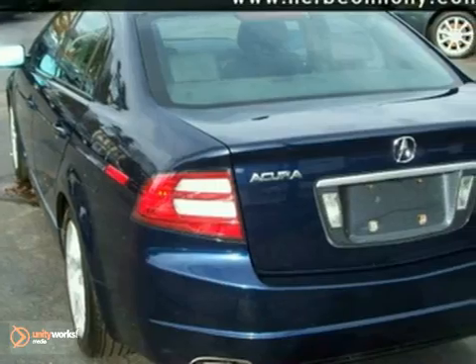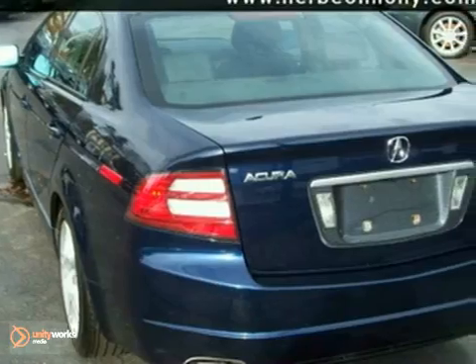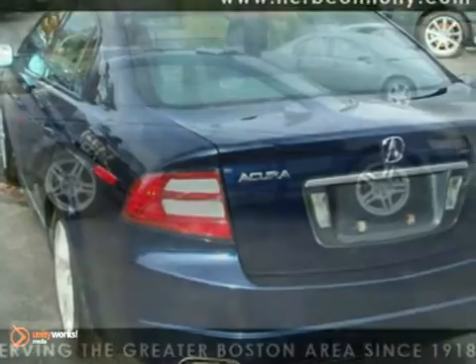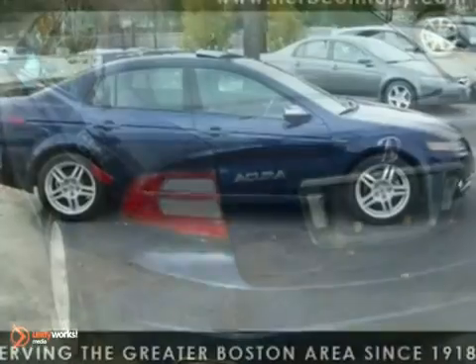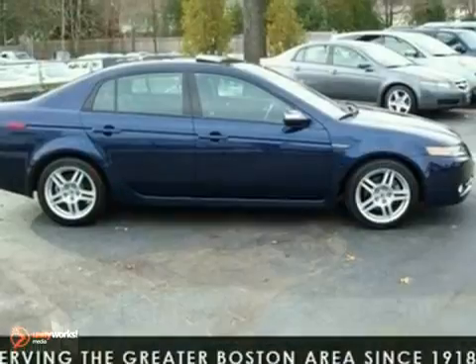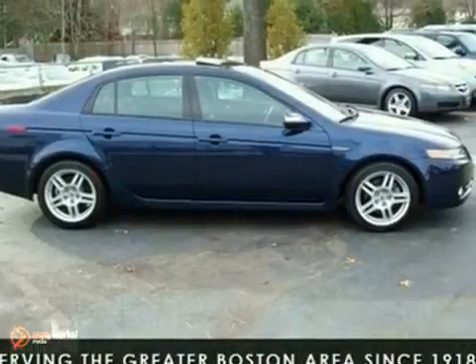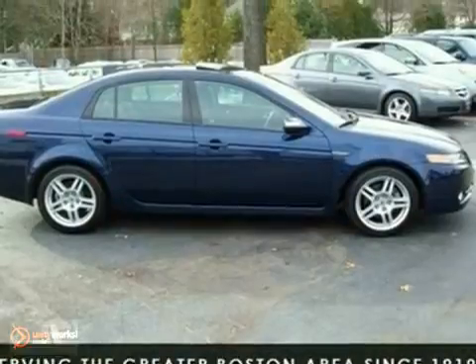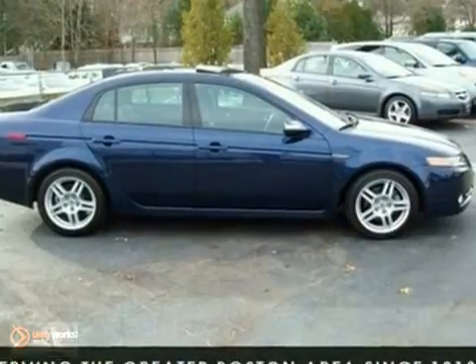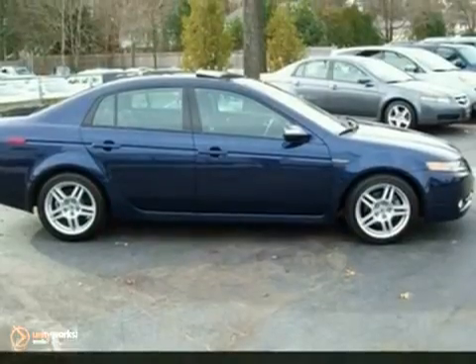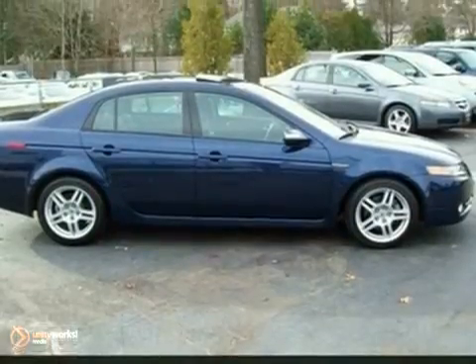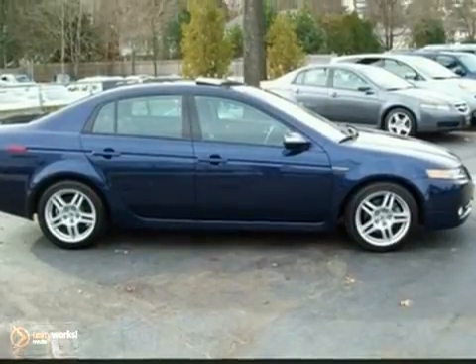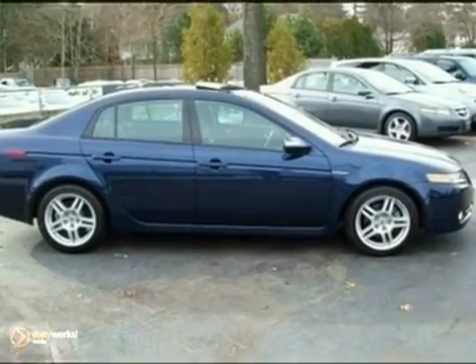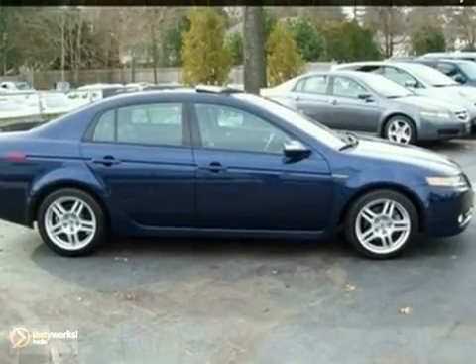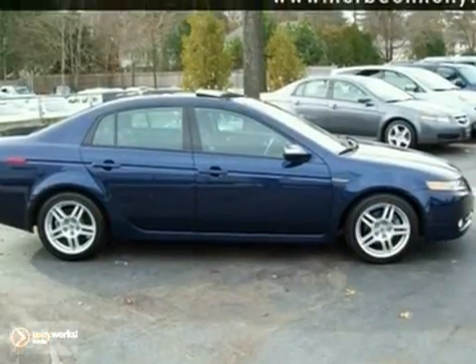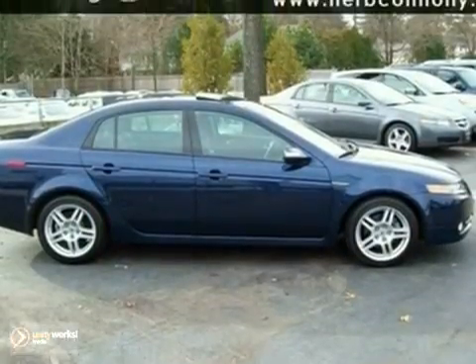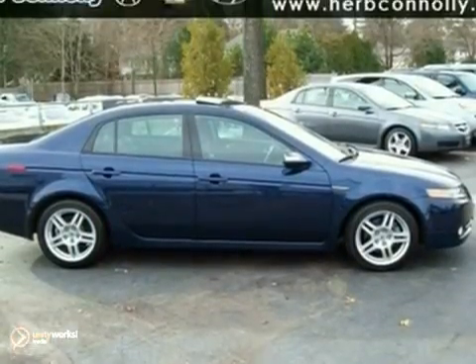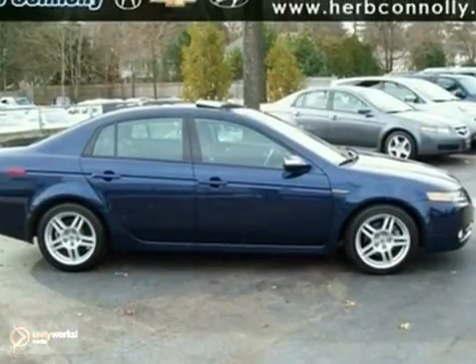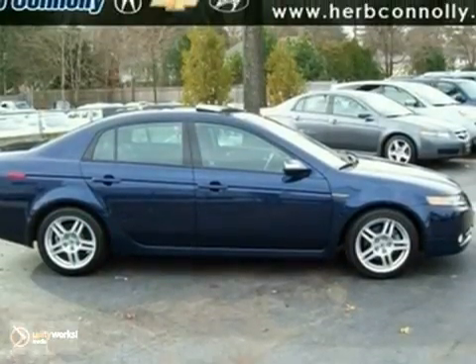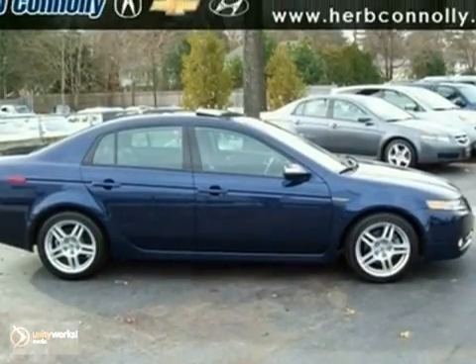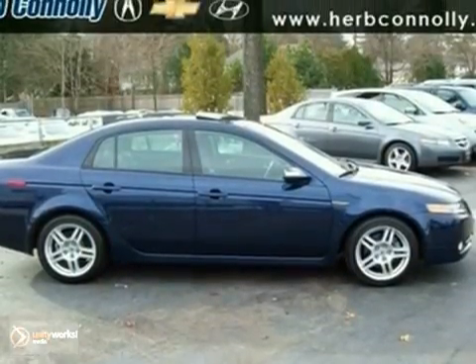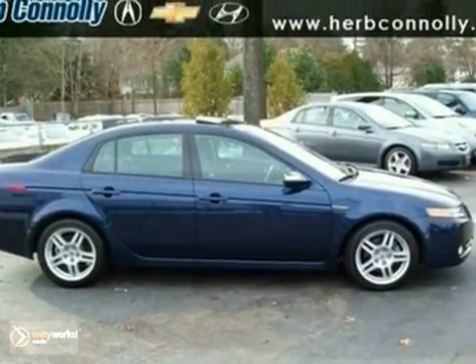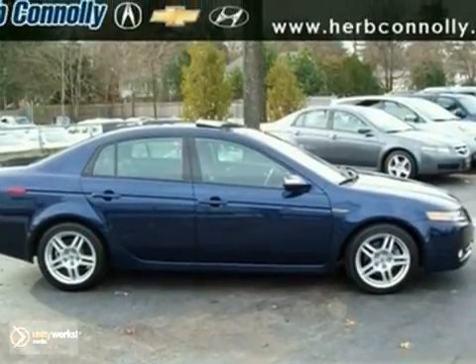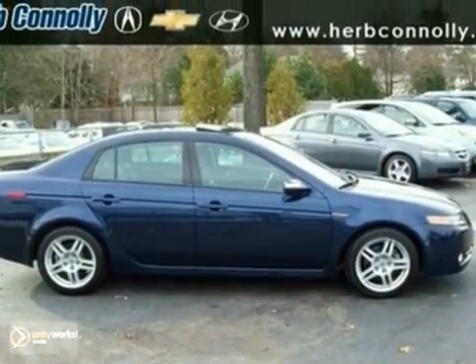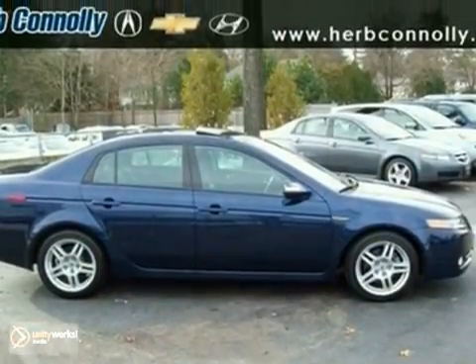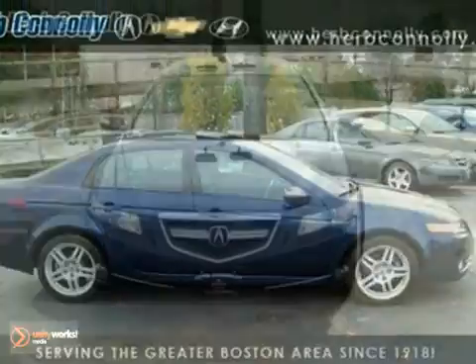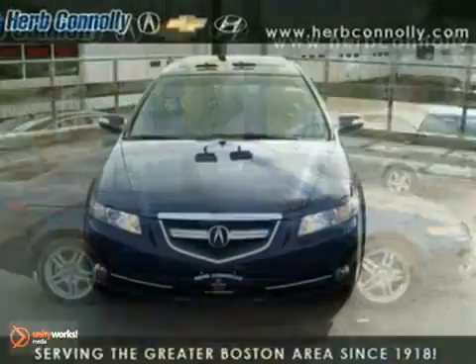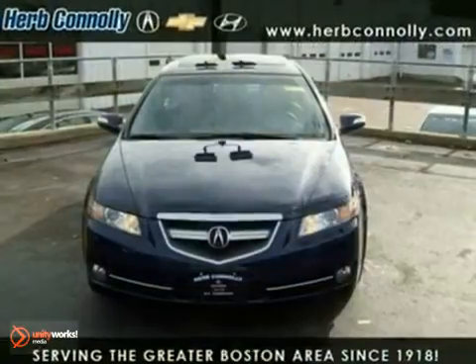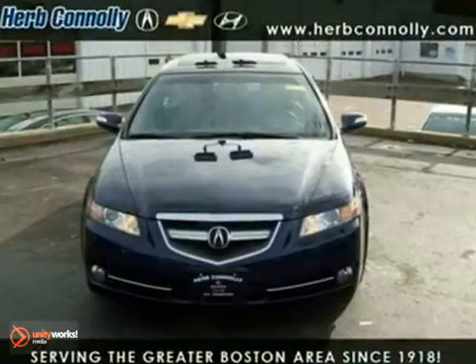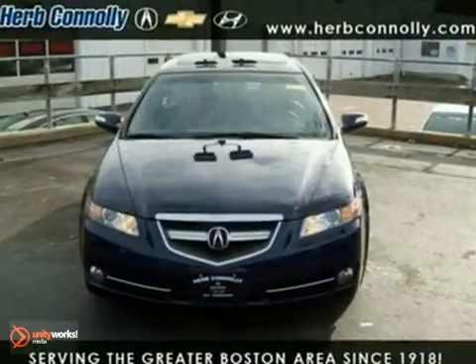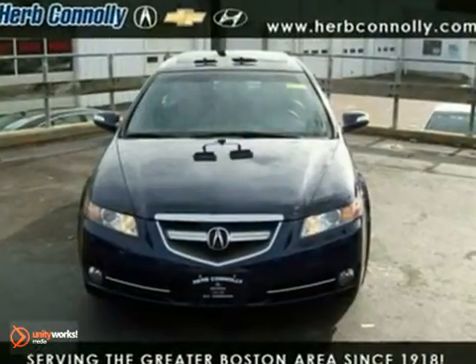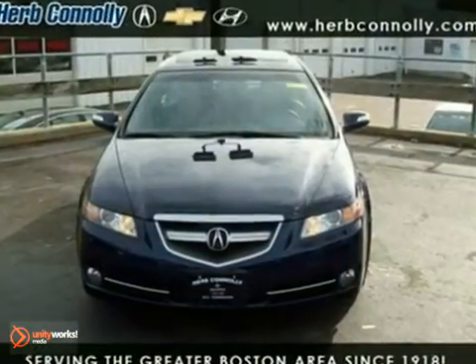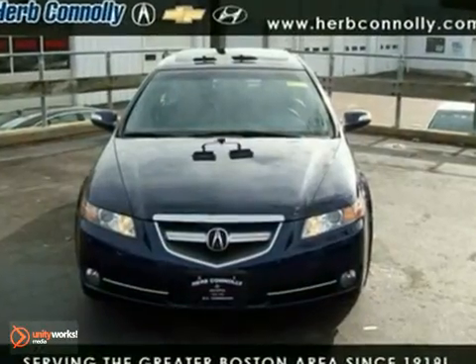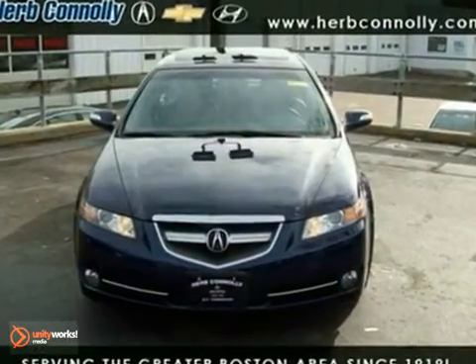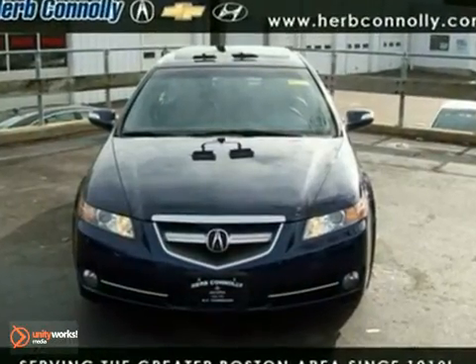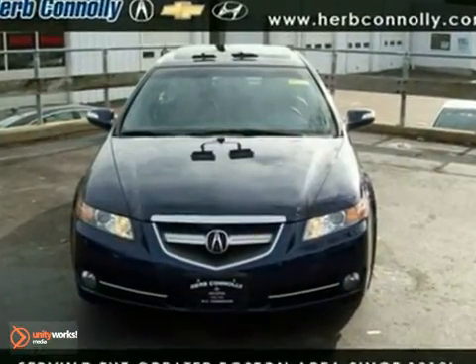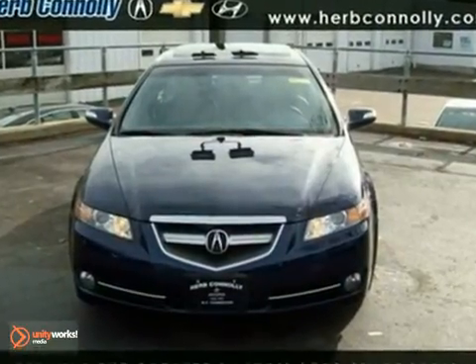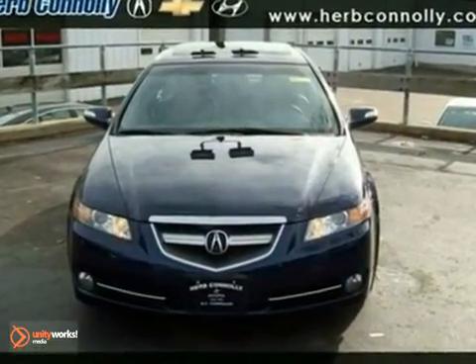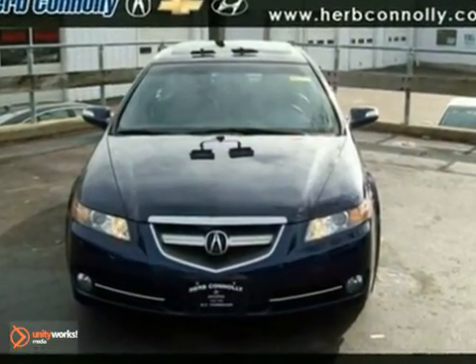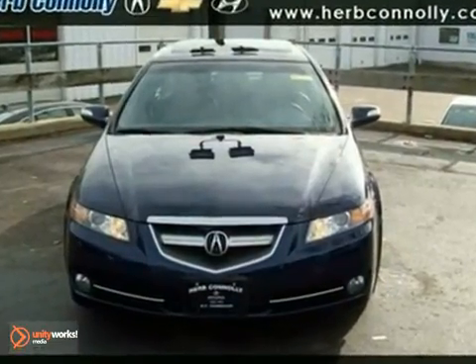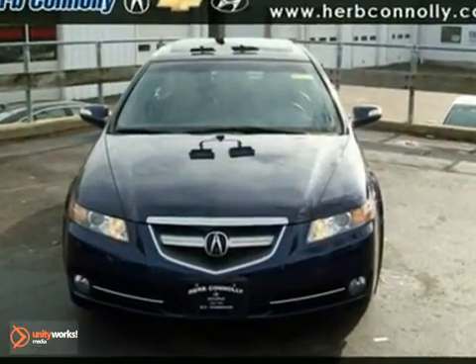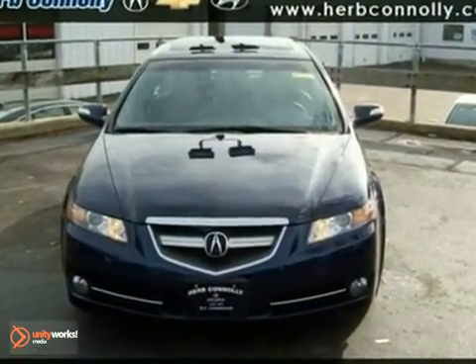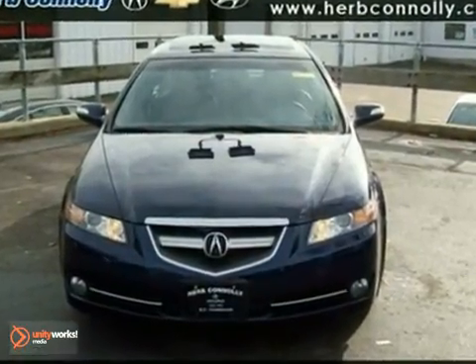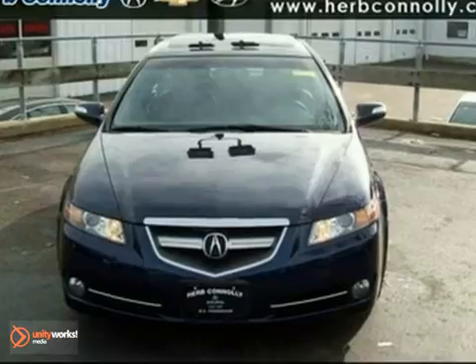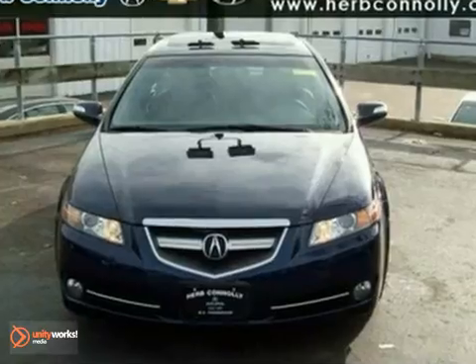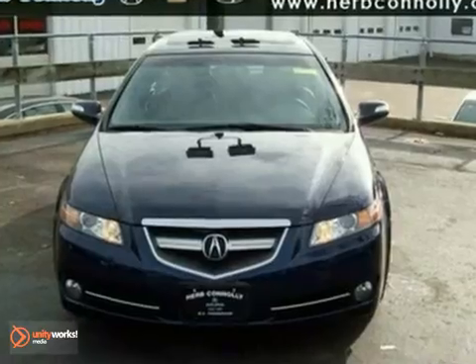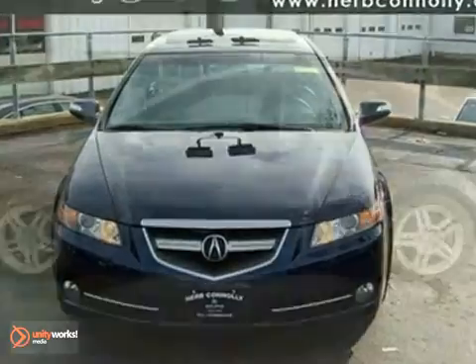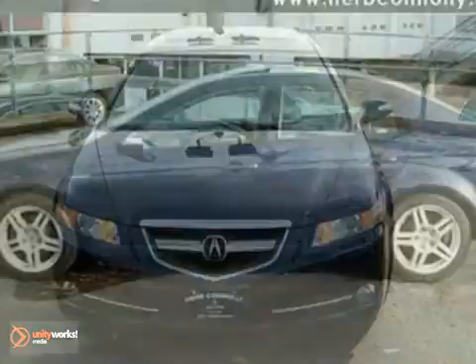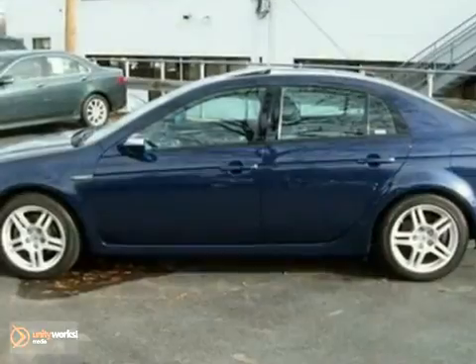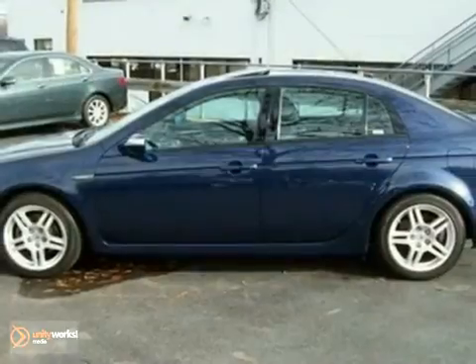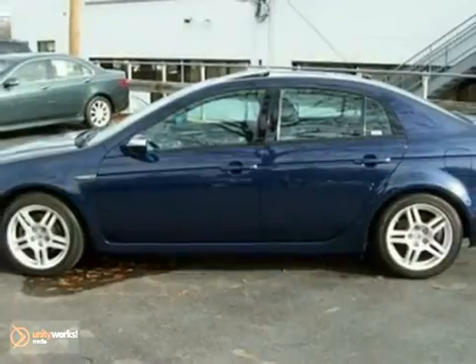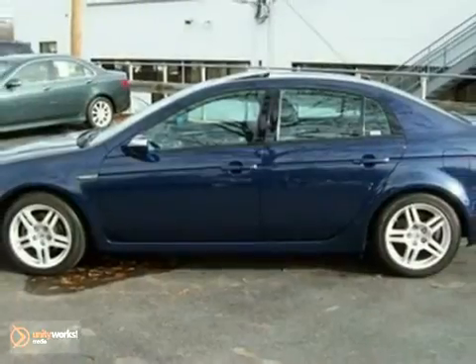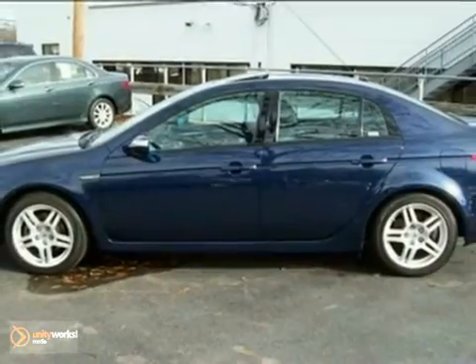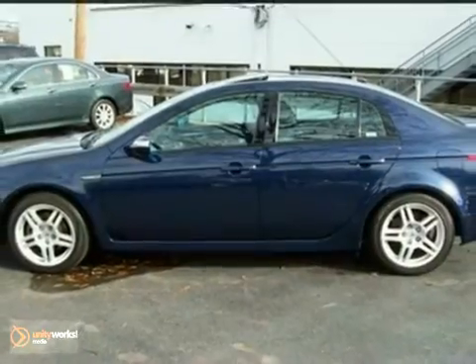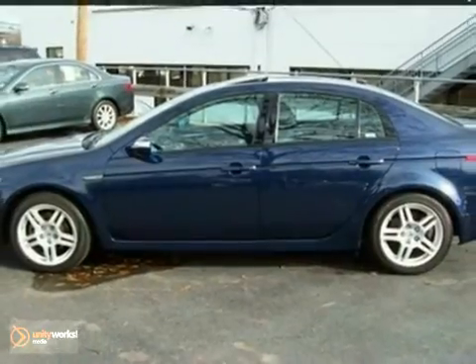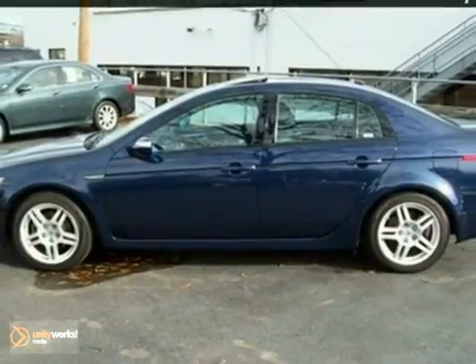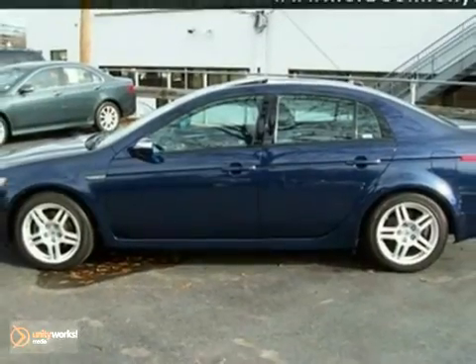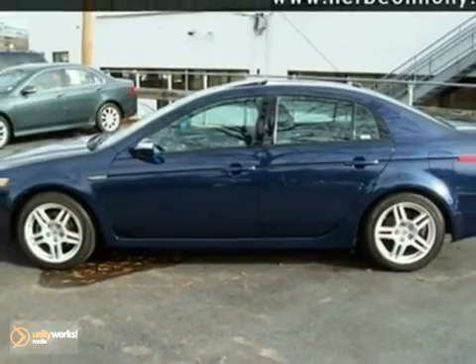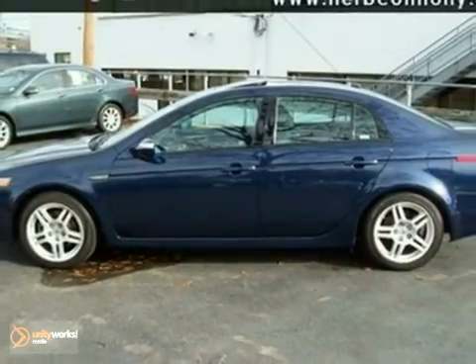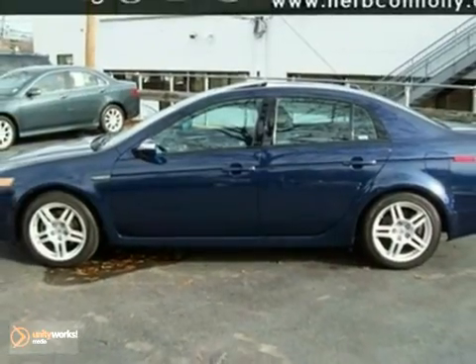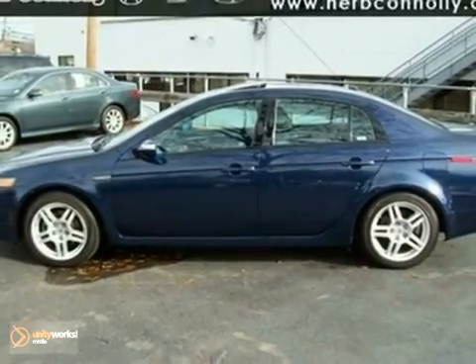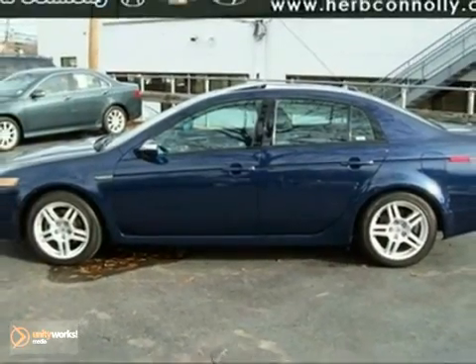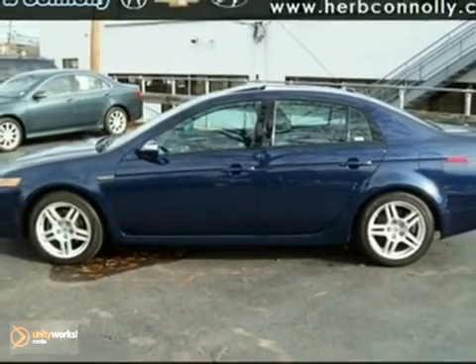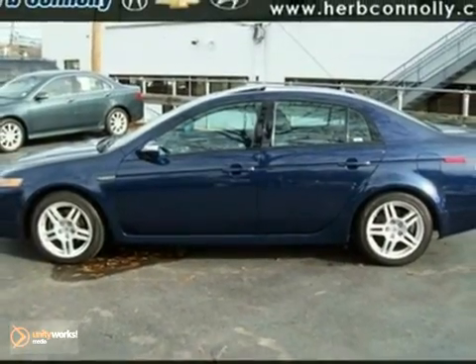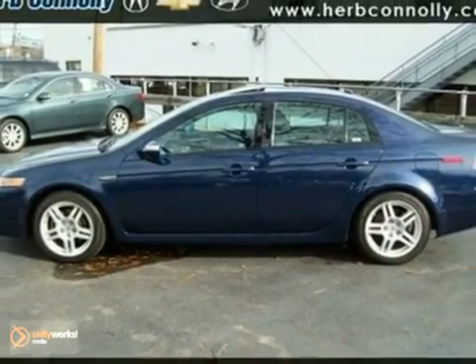Did you notice that it comes equipped with XM satellite radio, a rear view camera, and heated front bucket seats? Come in for a test drive today.